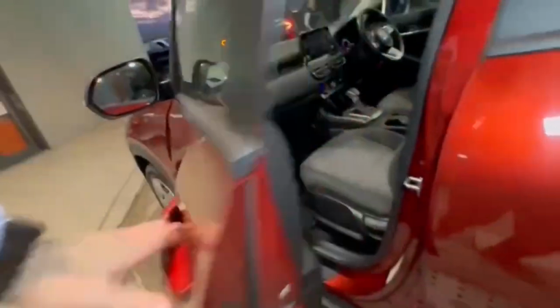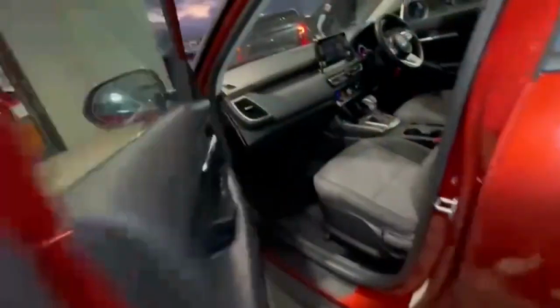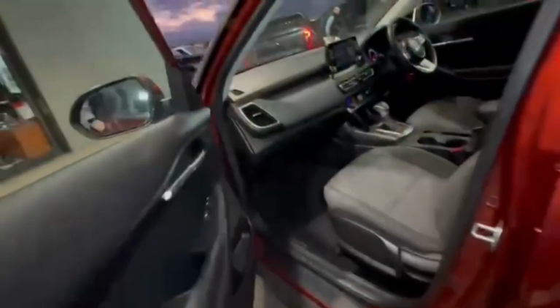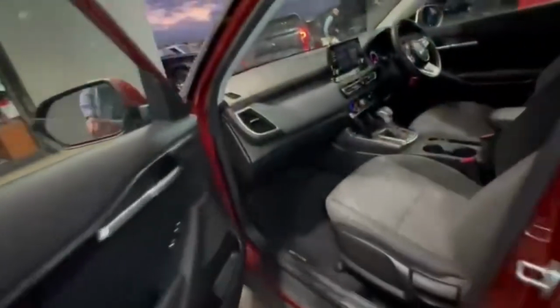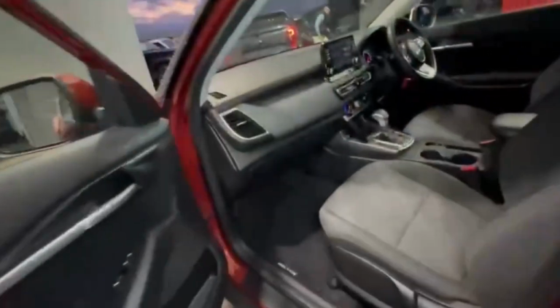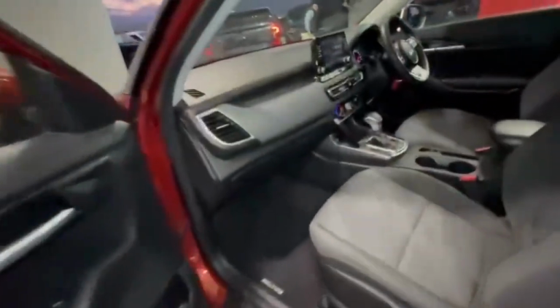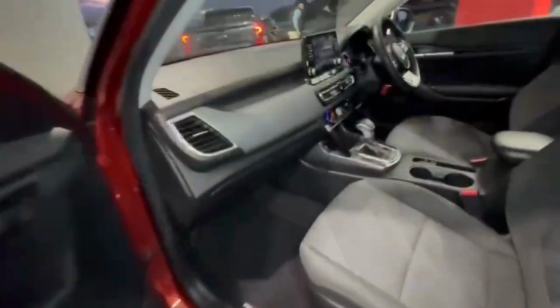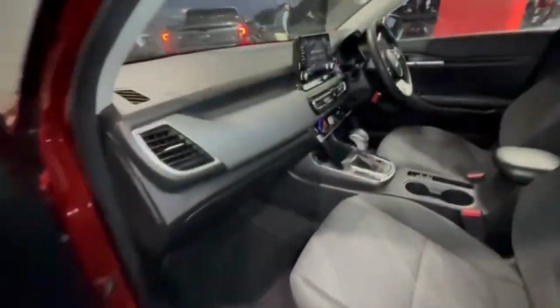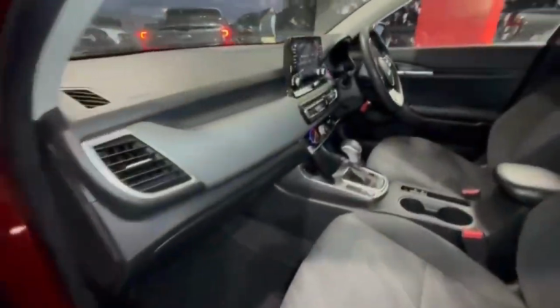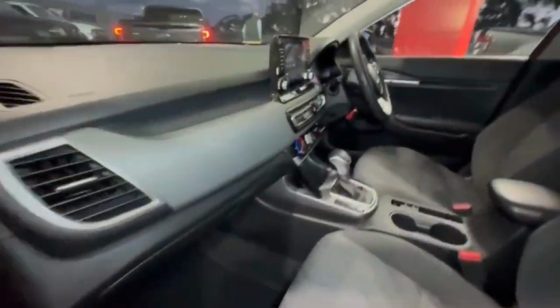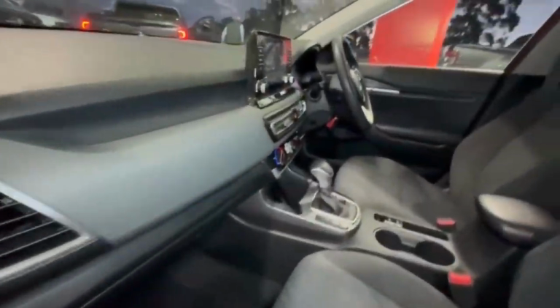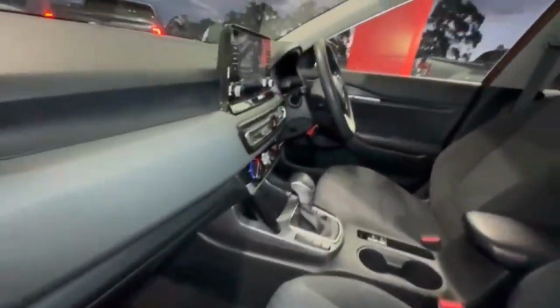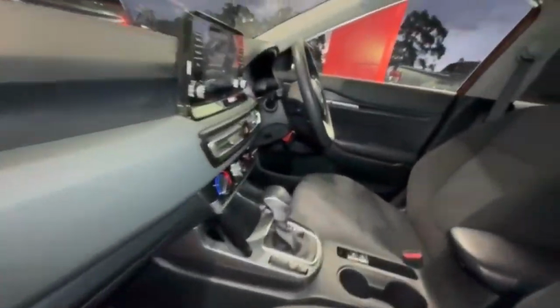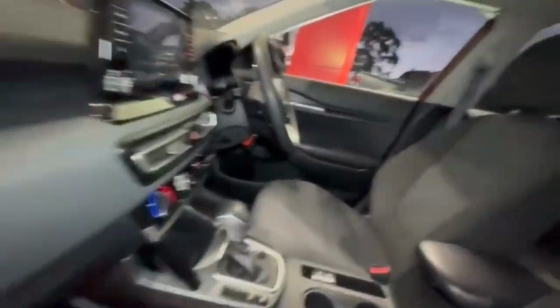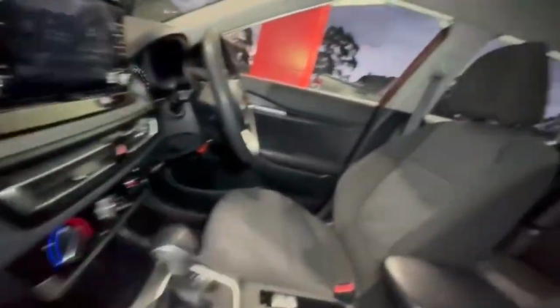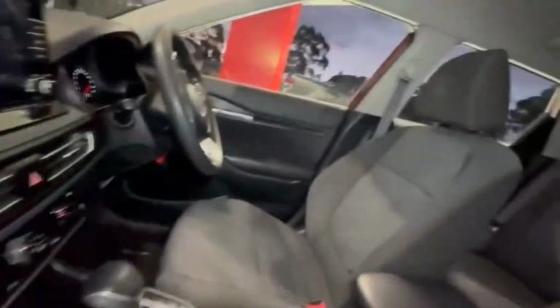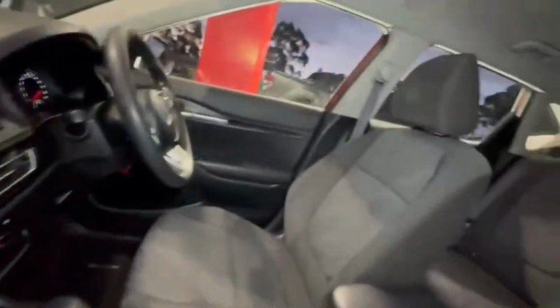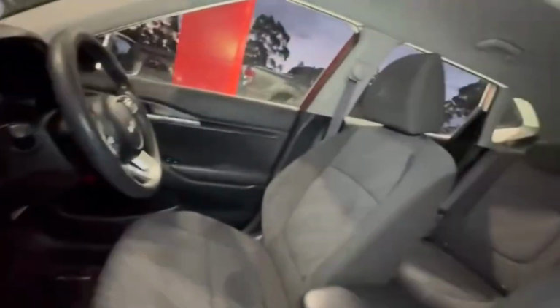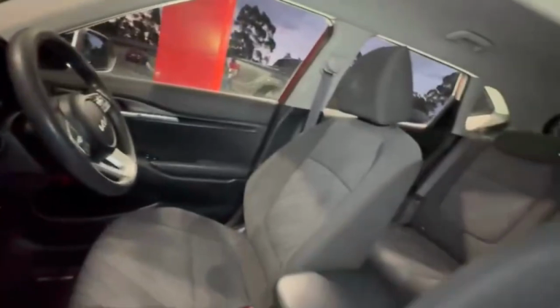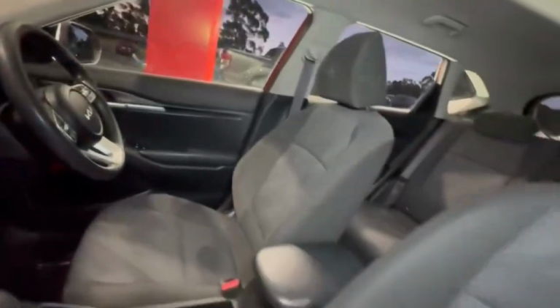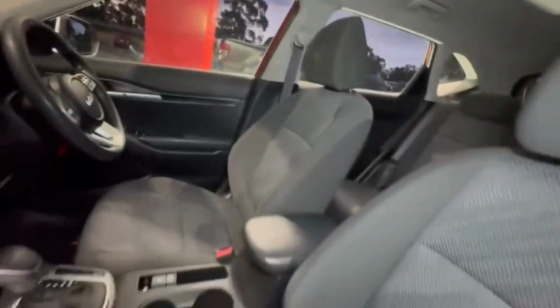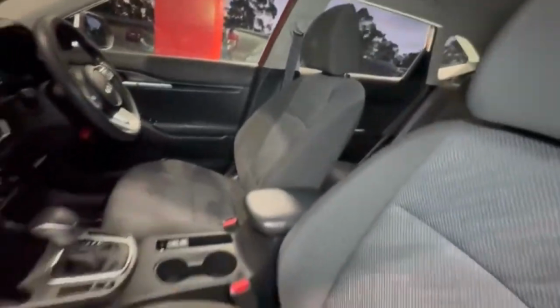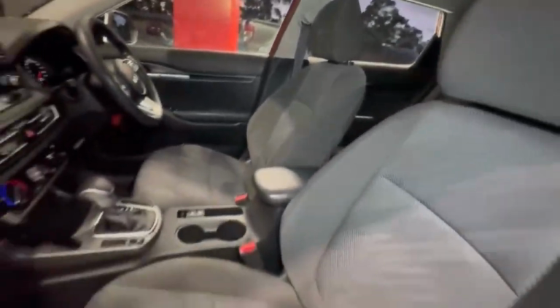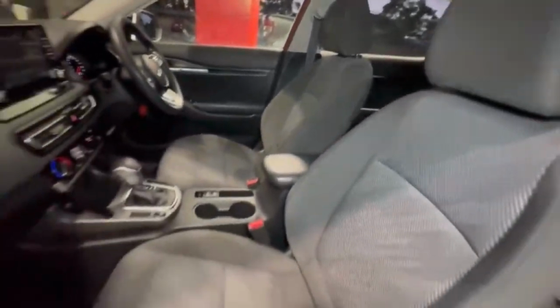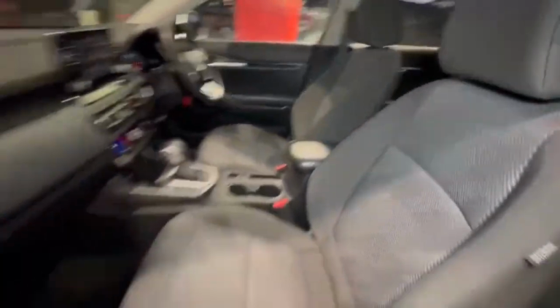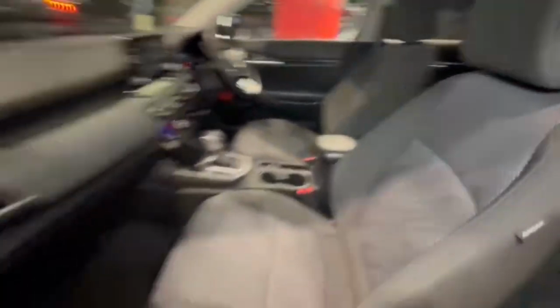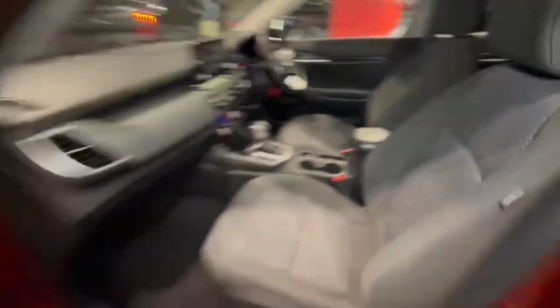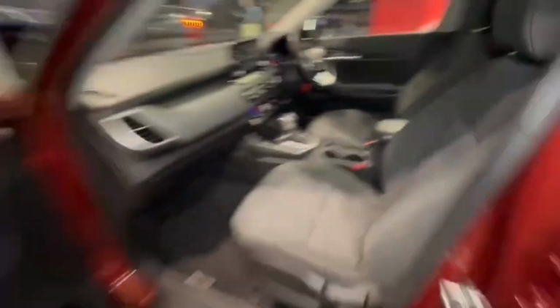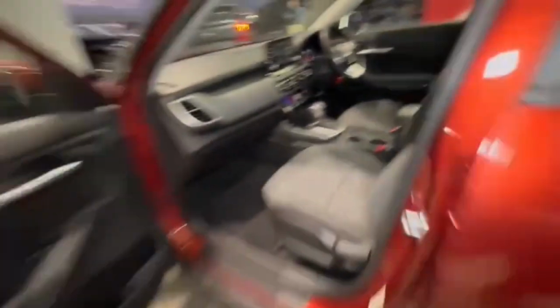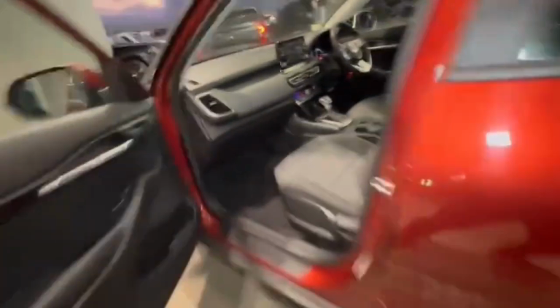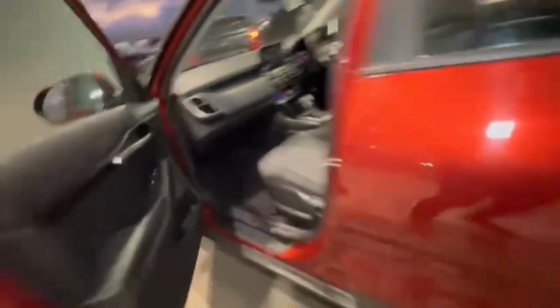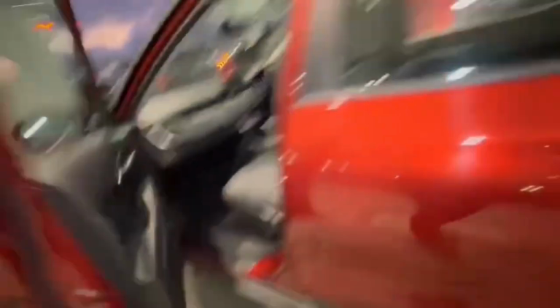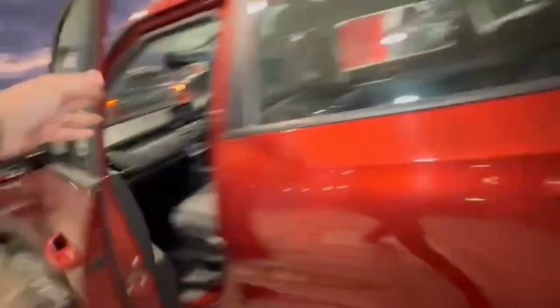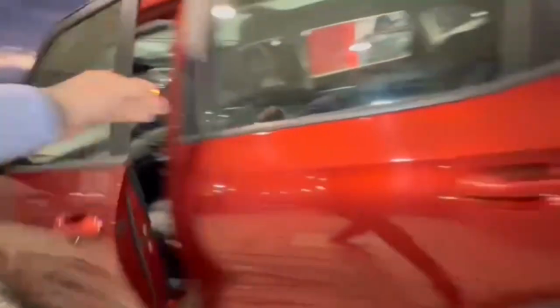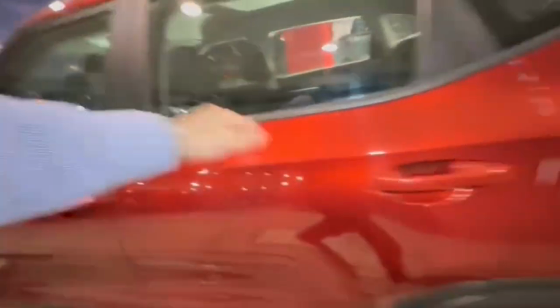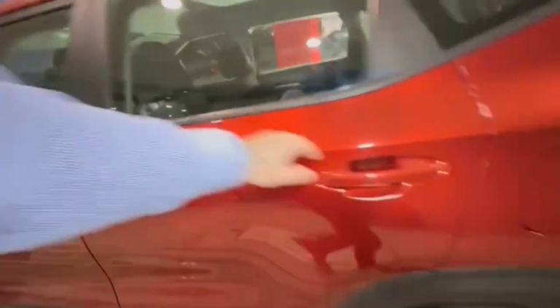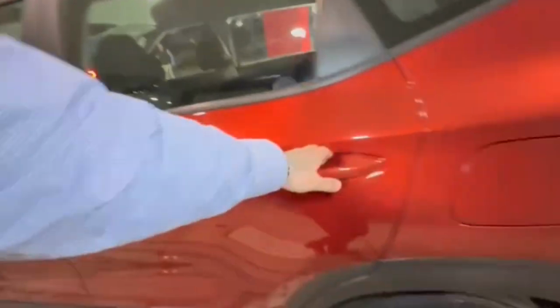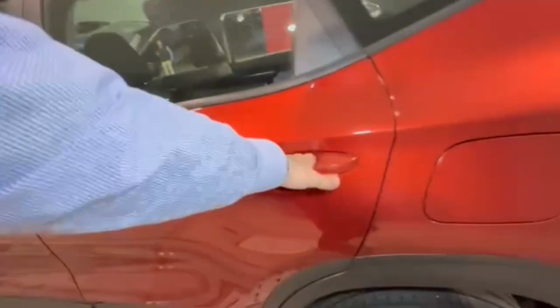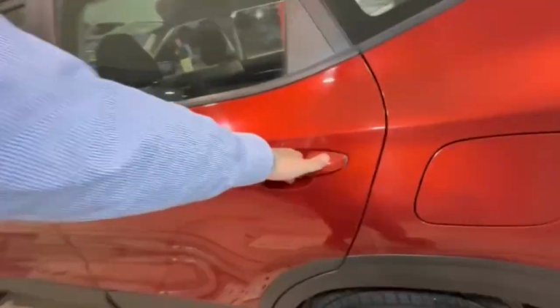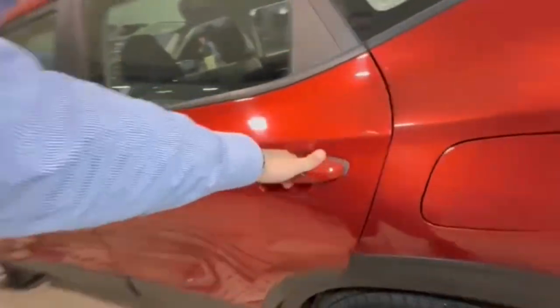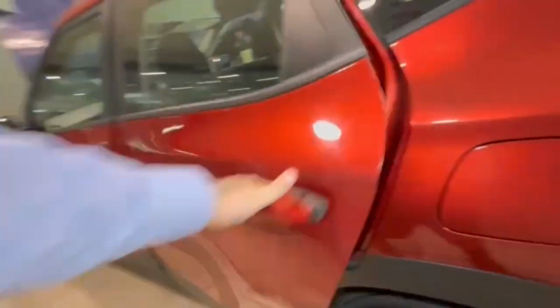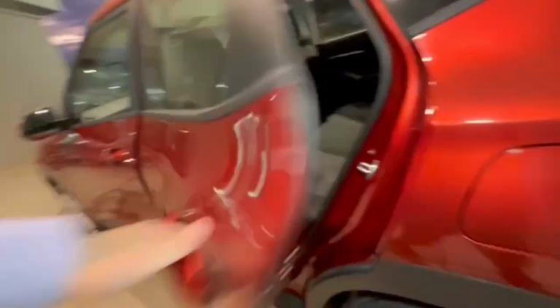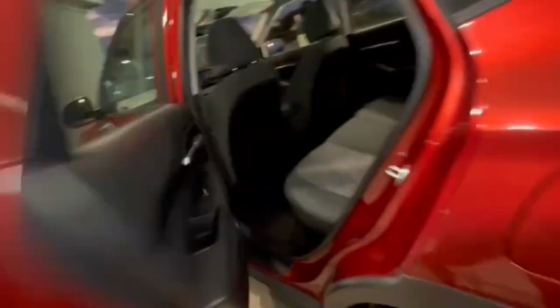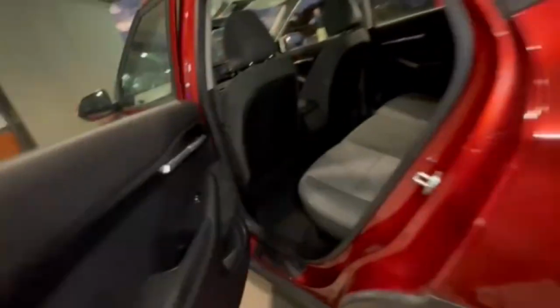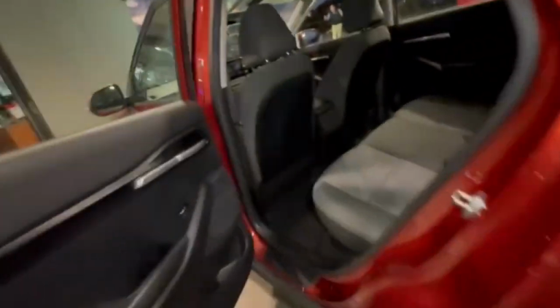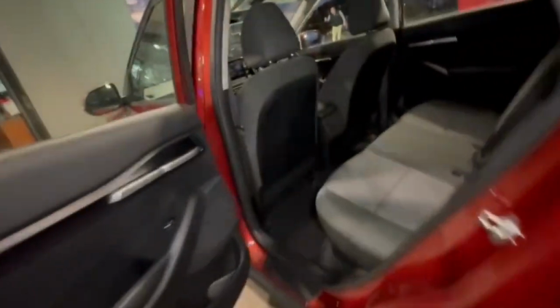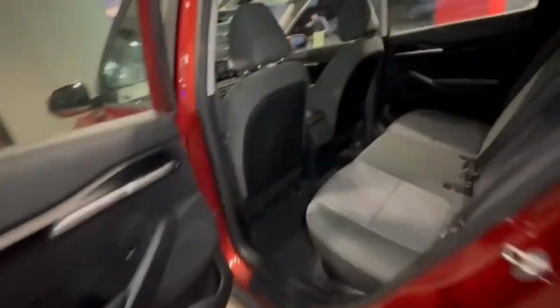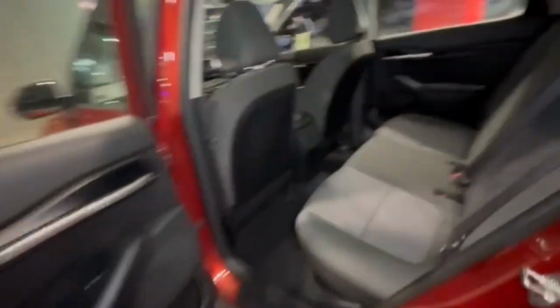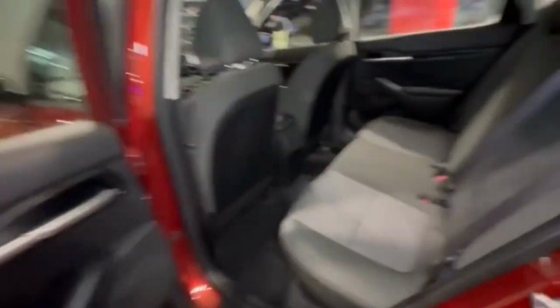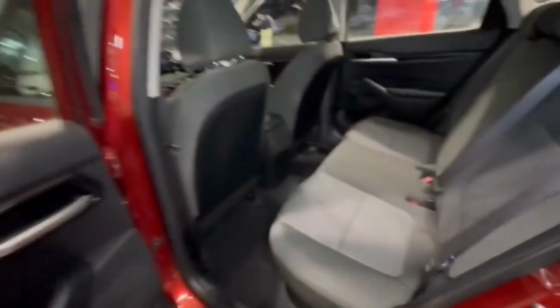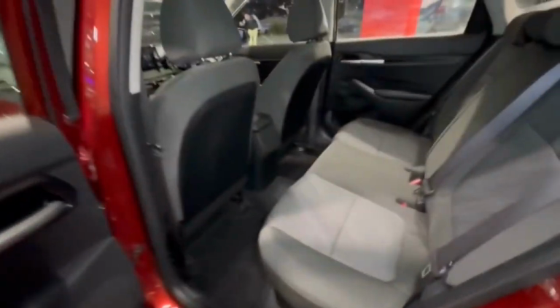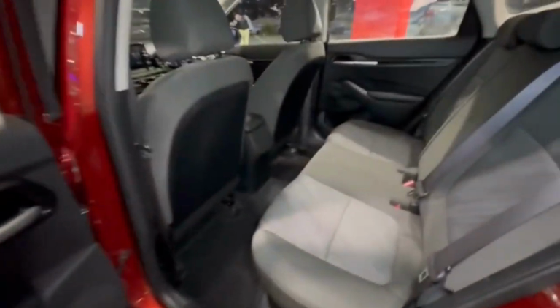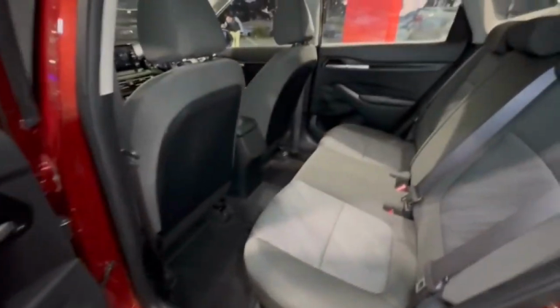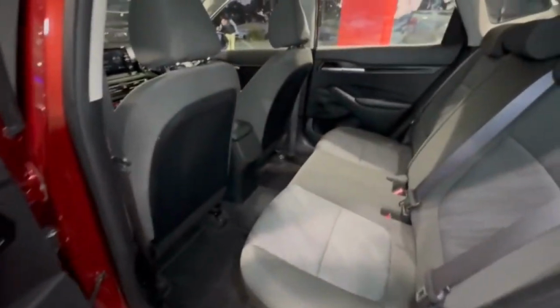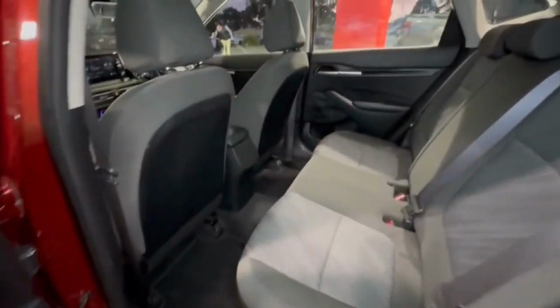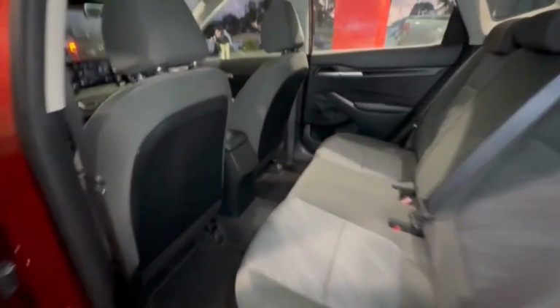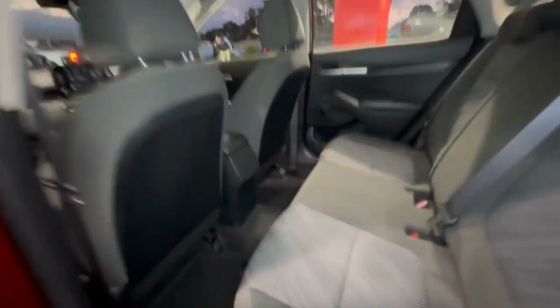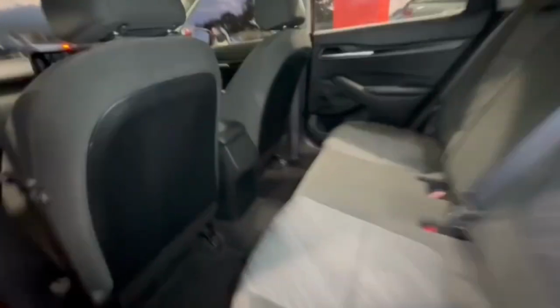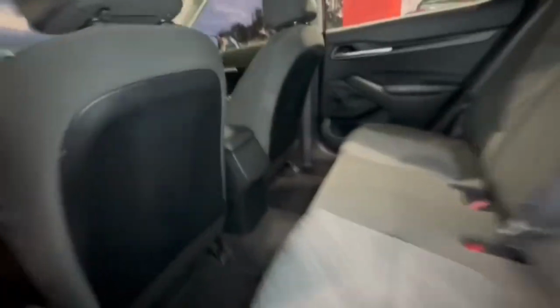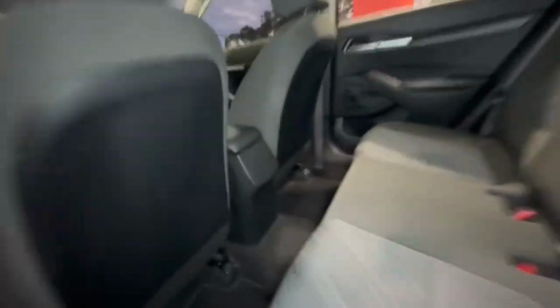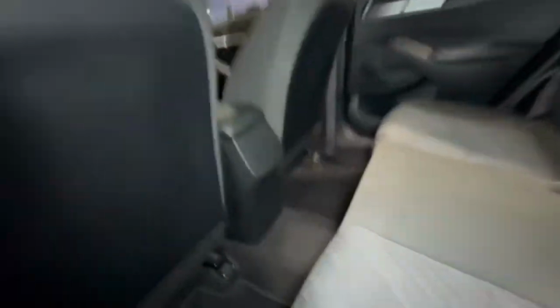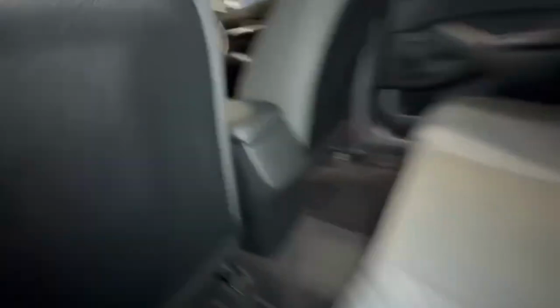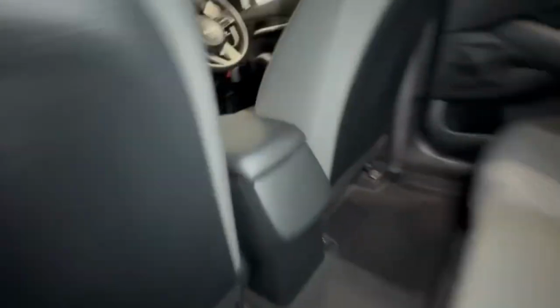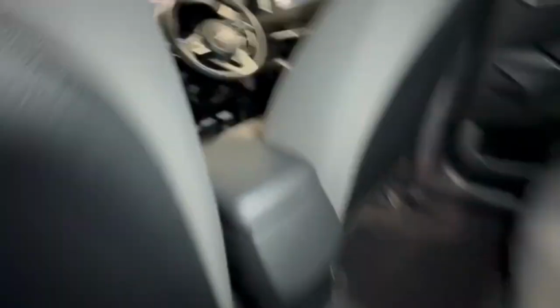Hopping on in, the interior is in excellent condition, and hopping into the rear — really nice and spacious.